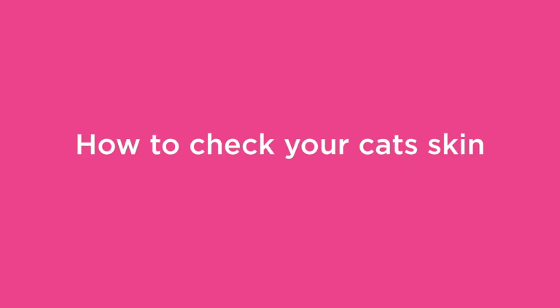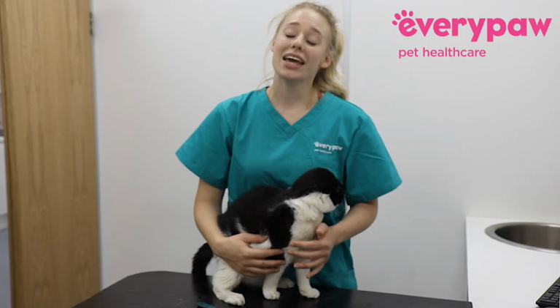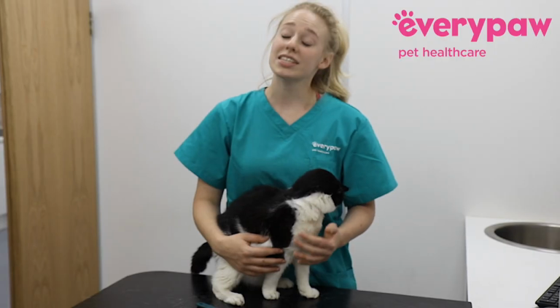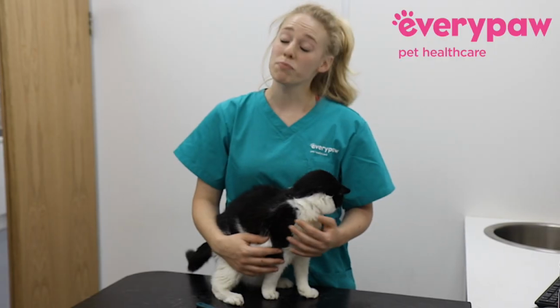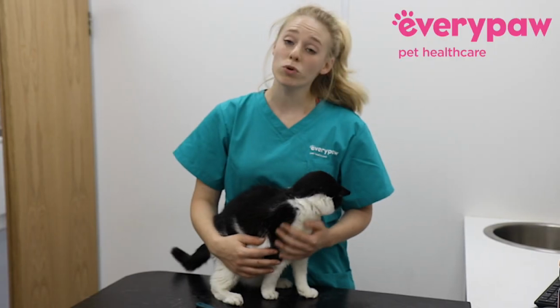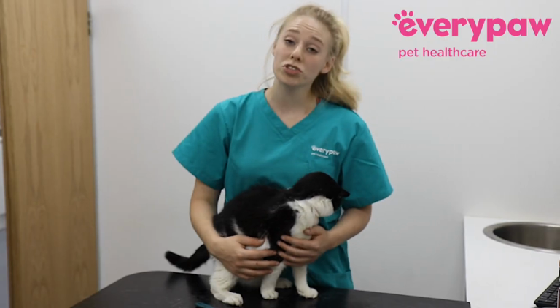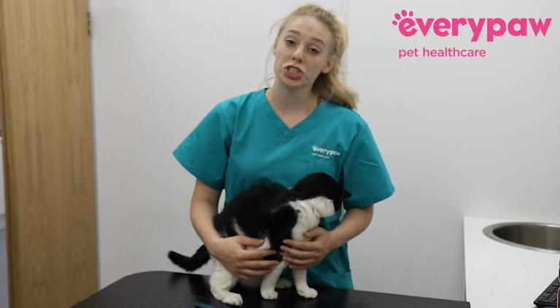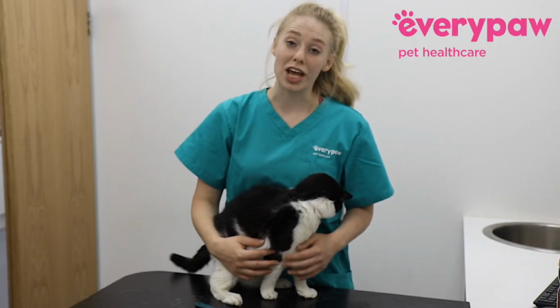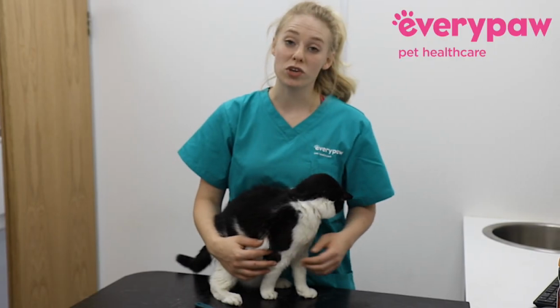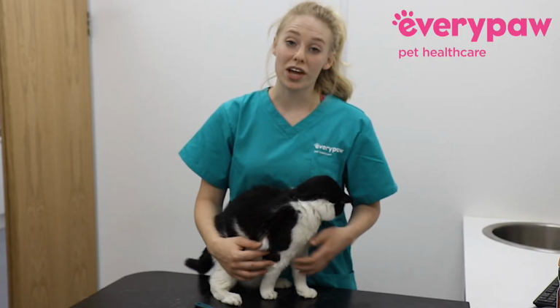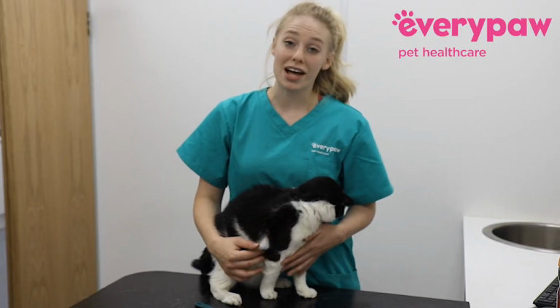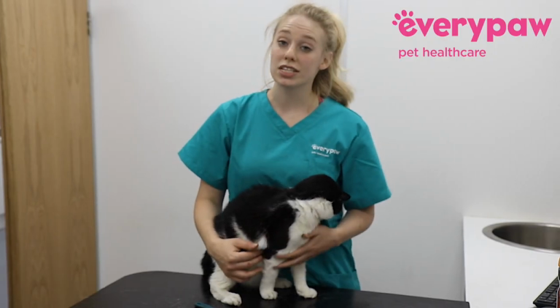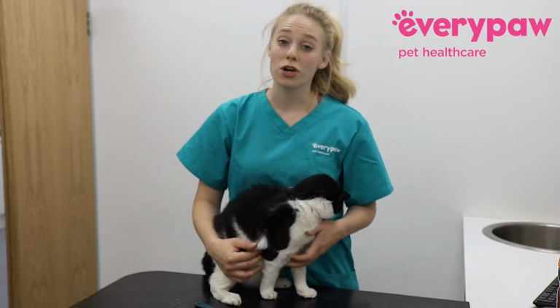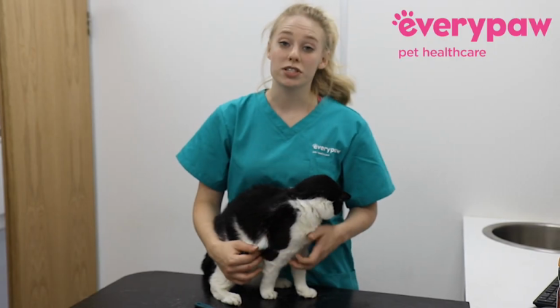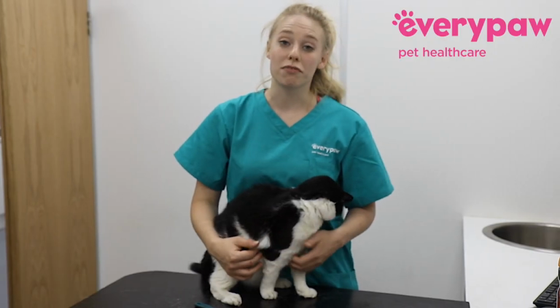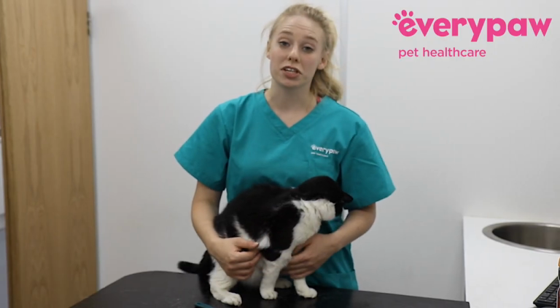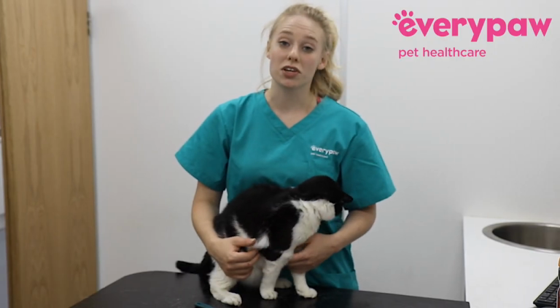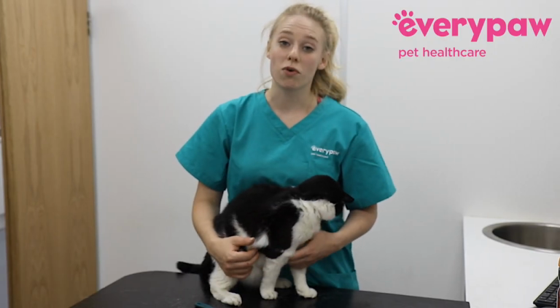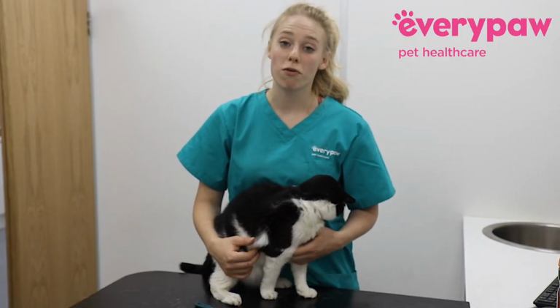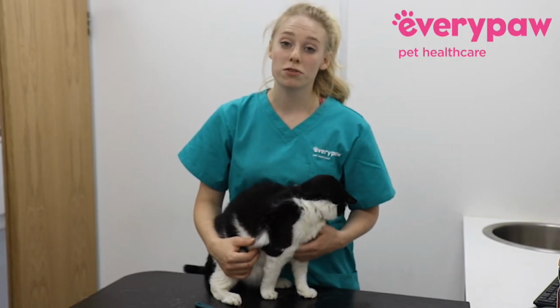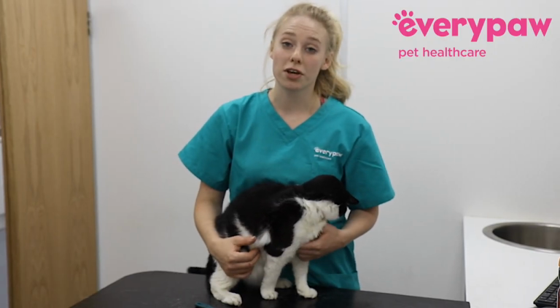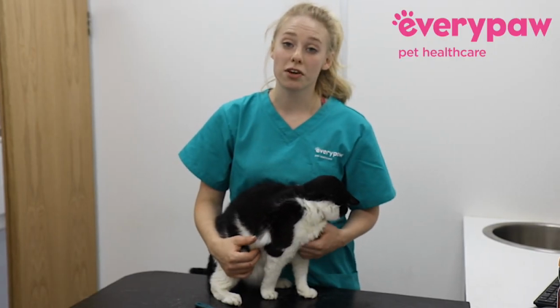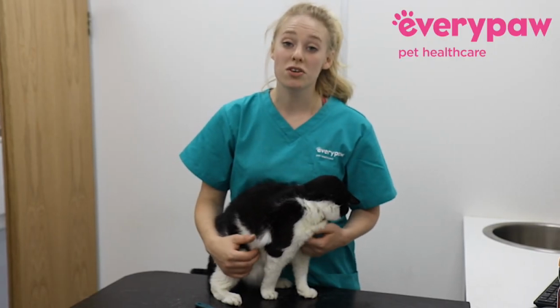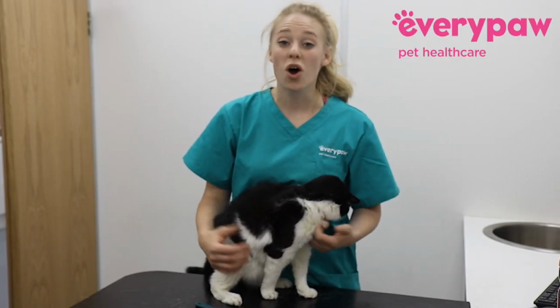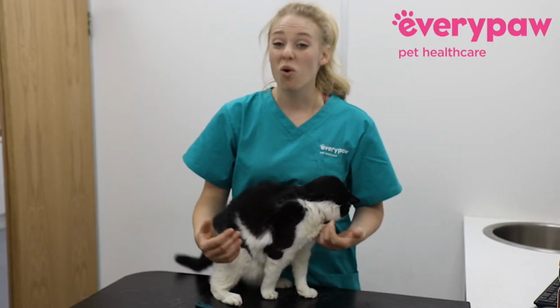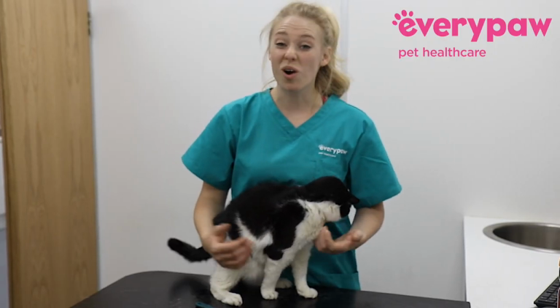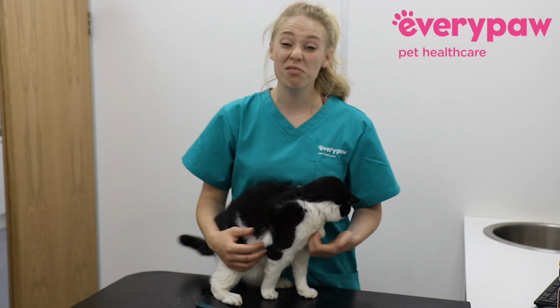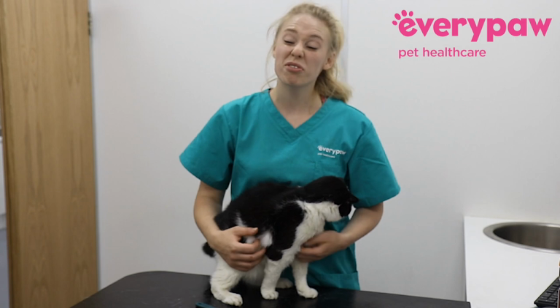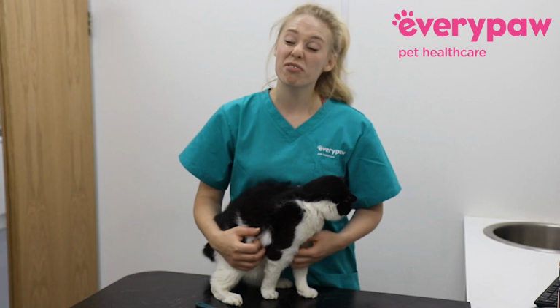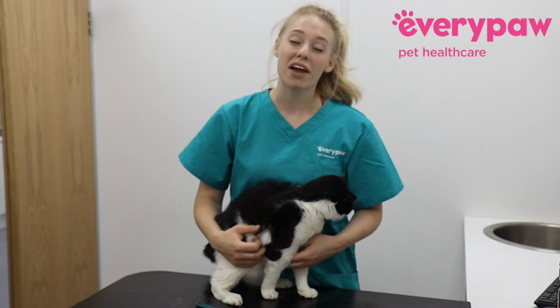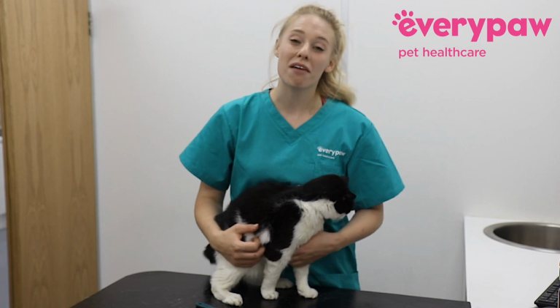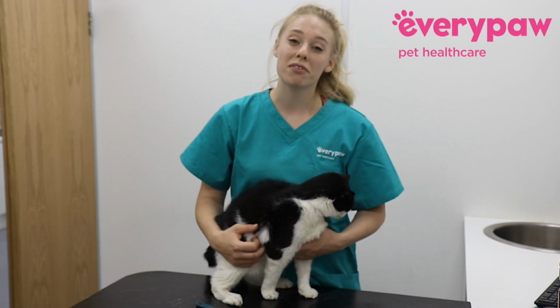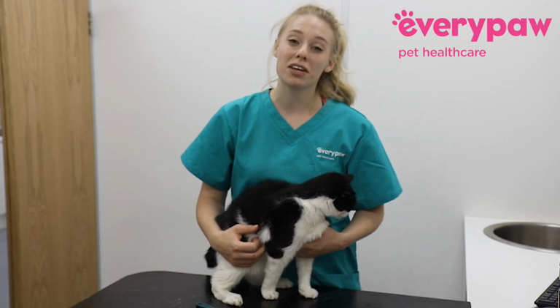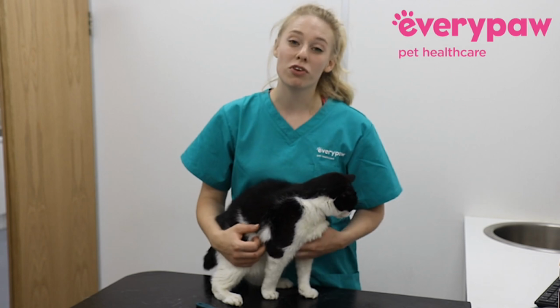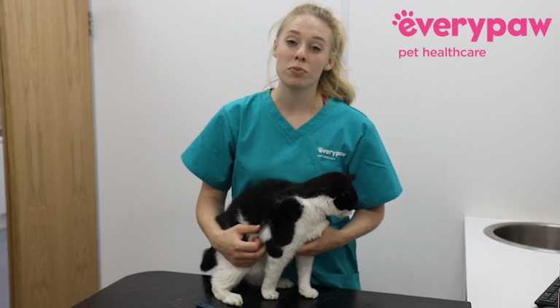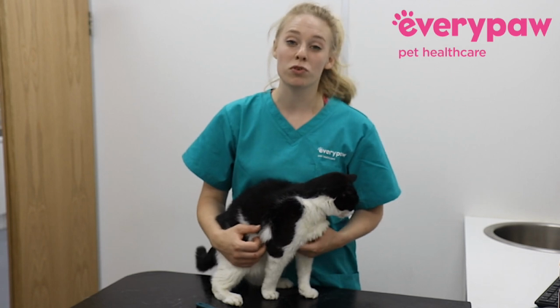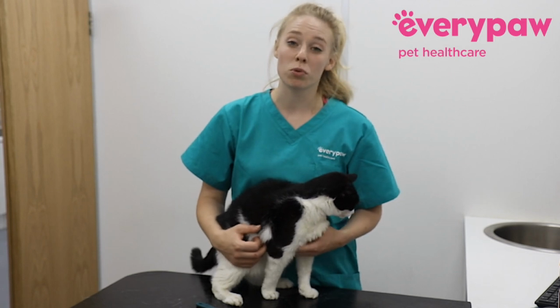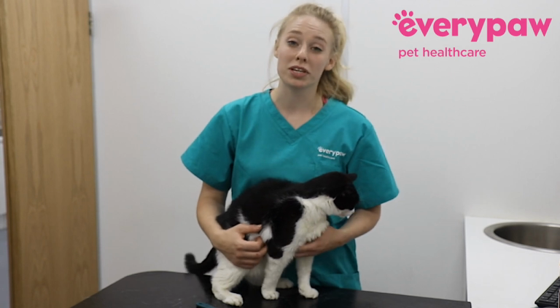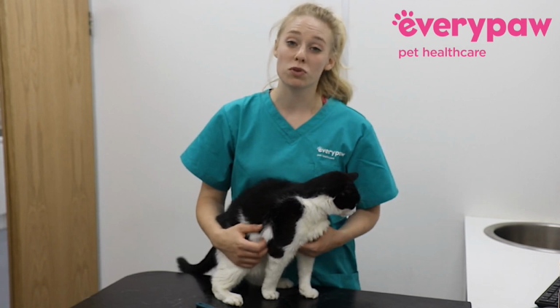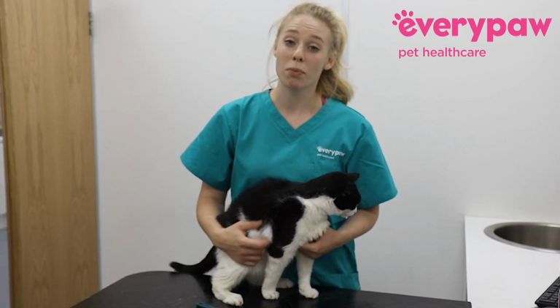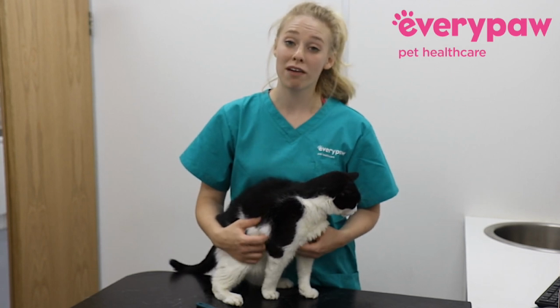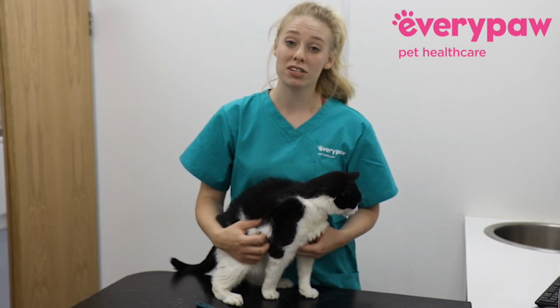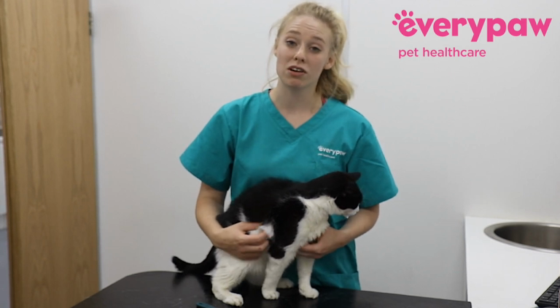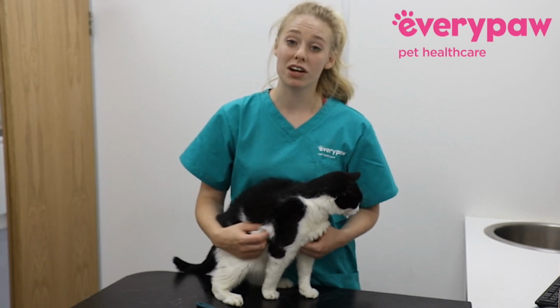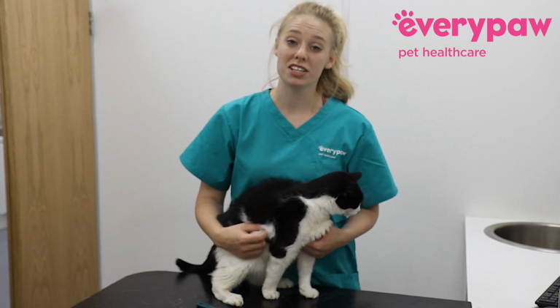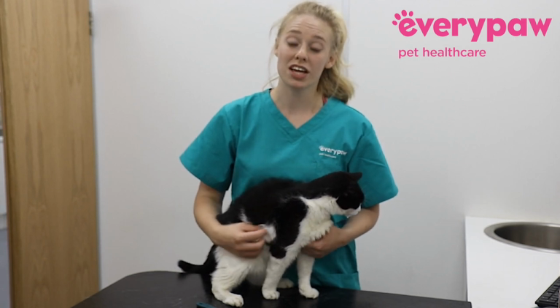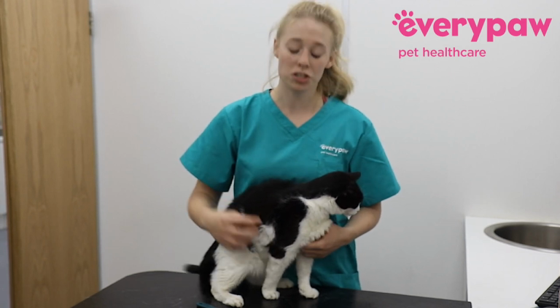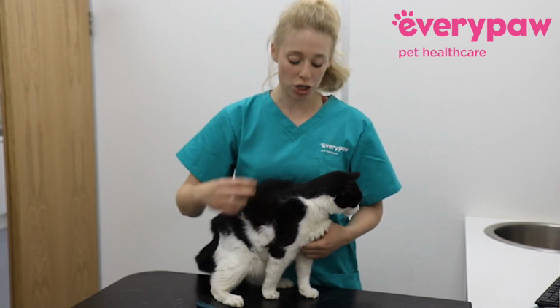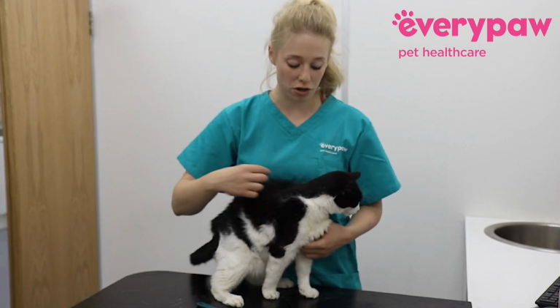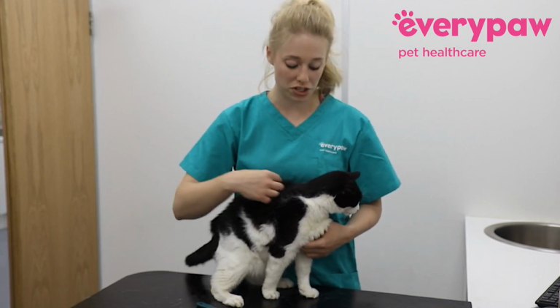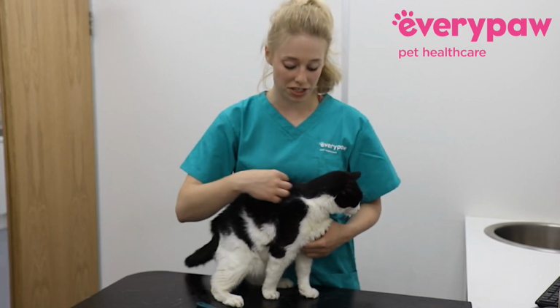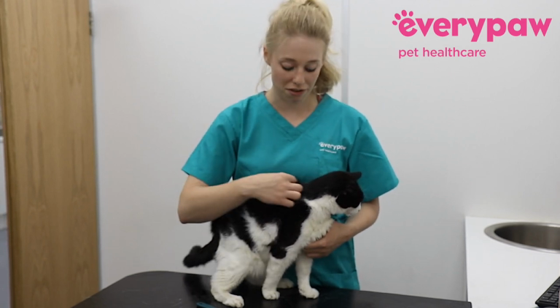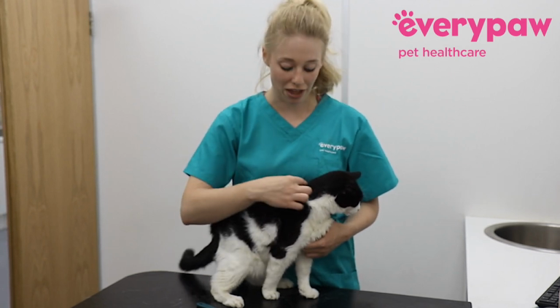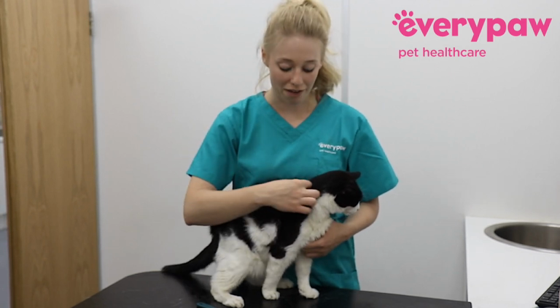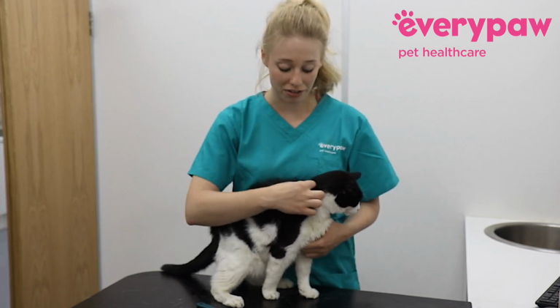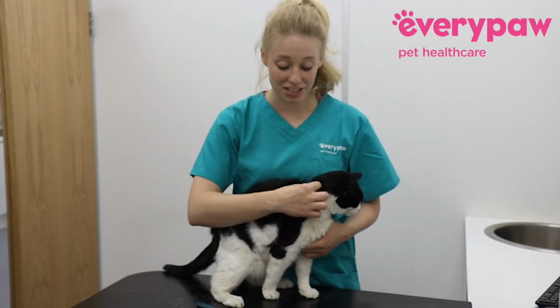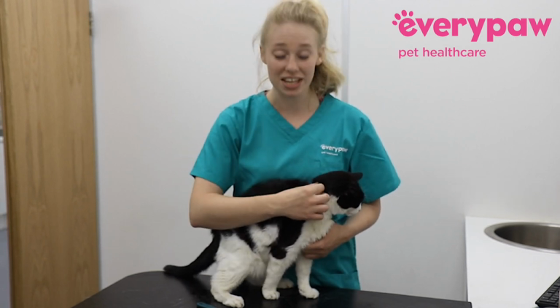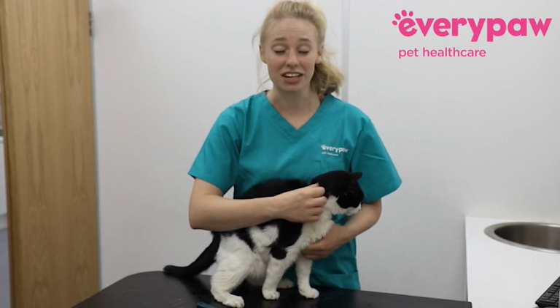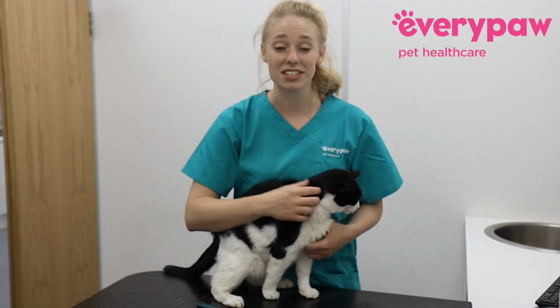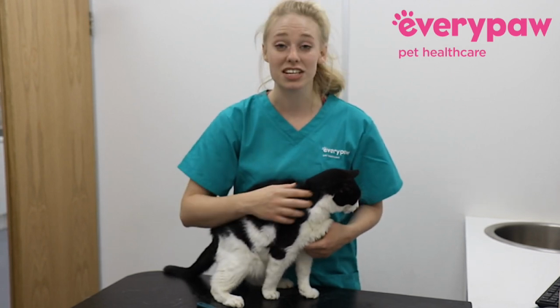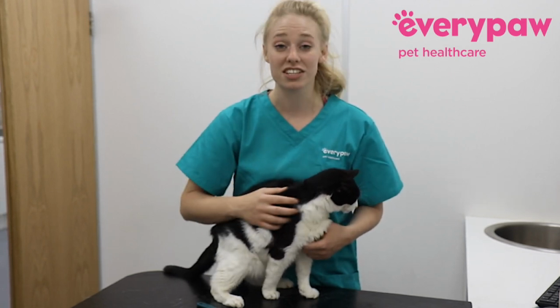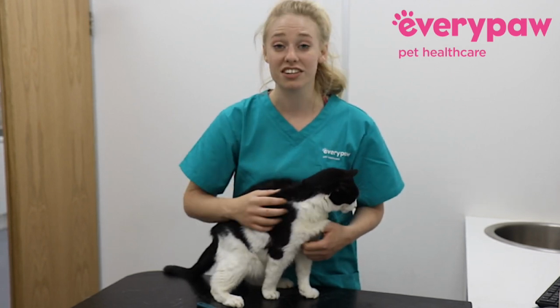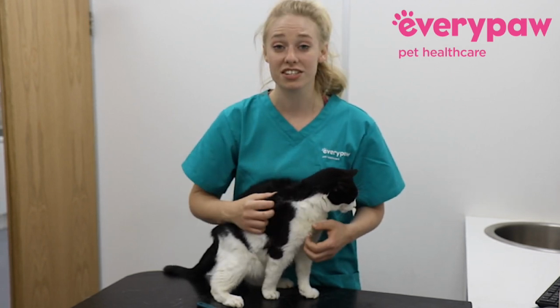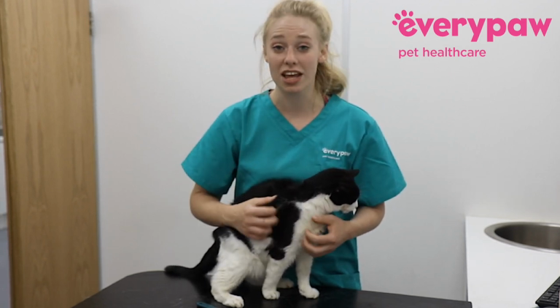It's important to check your cat's coat every so often — one, to see if they have any creepy crawlies or parasites, and two, to see if they have any skin disease underneath.